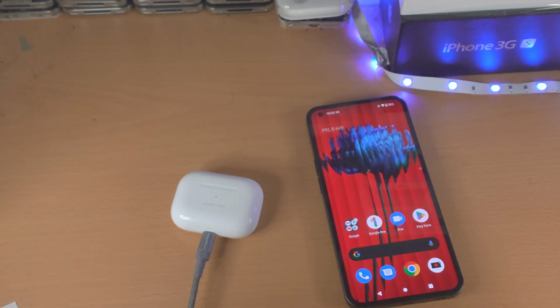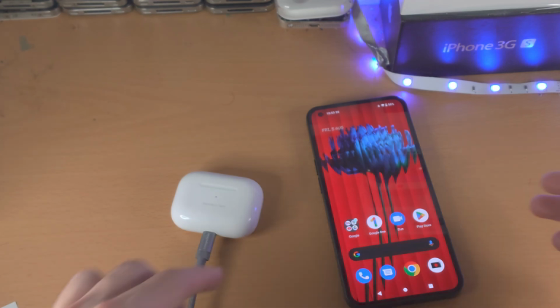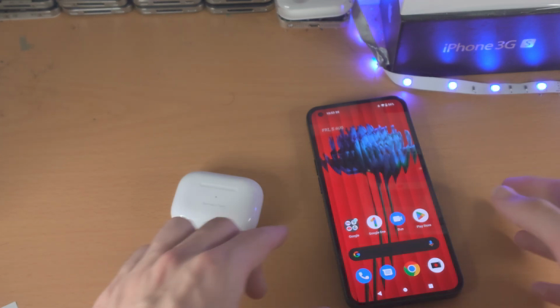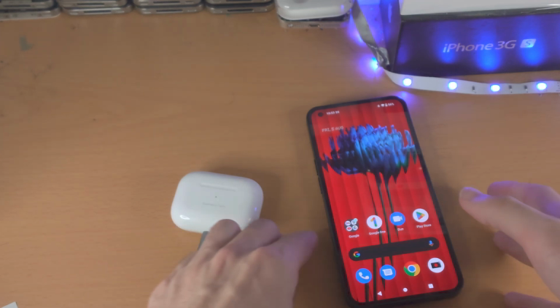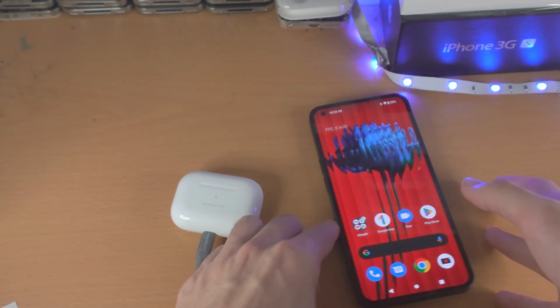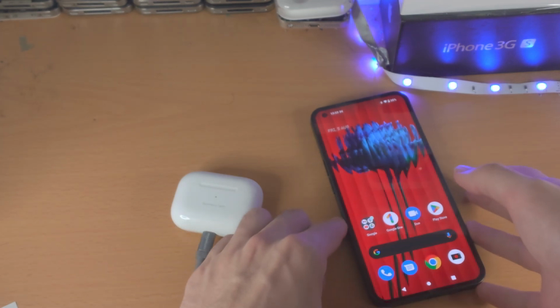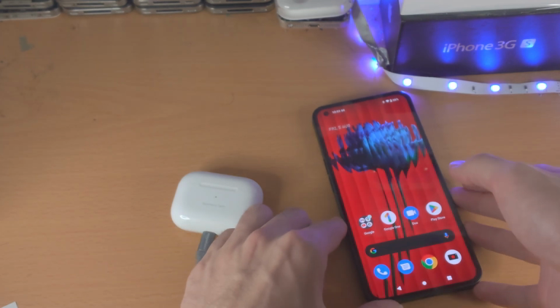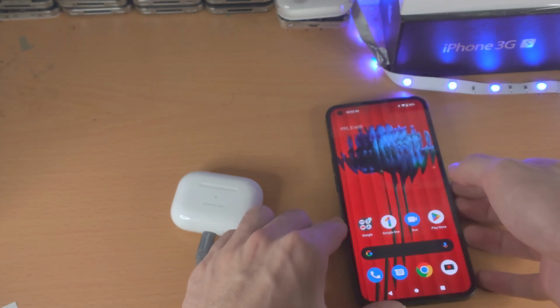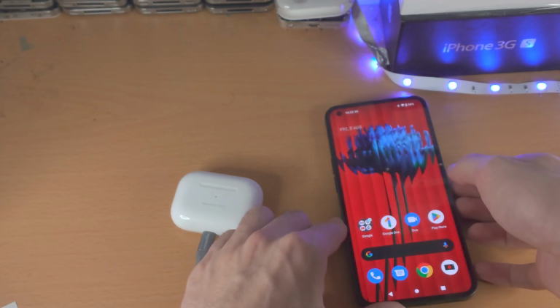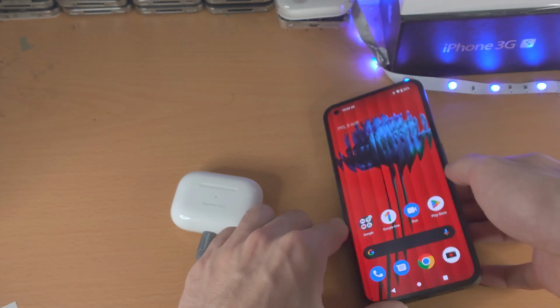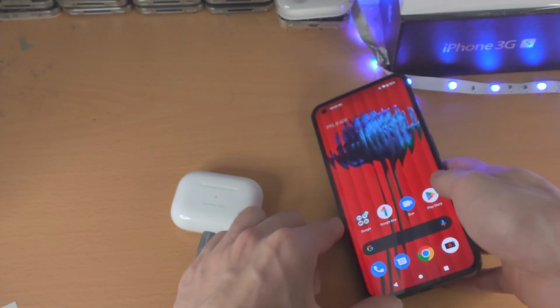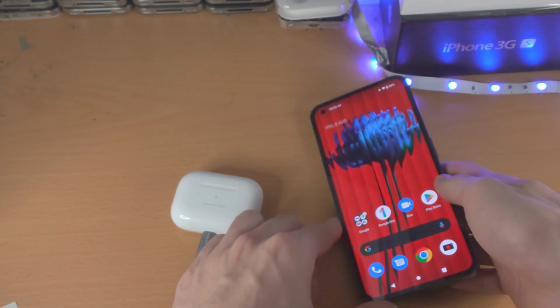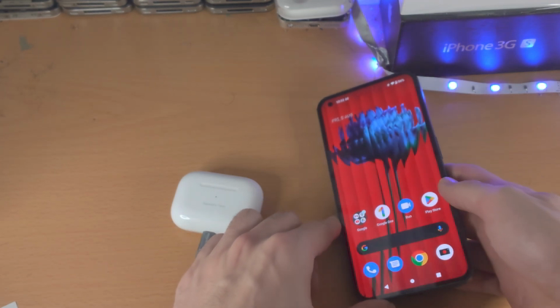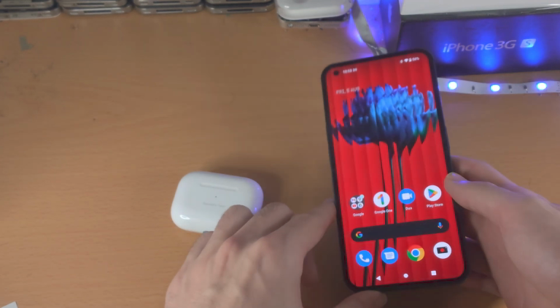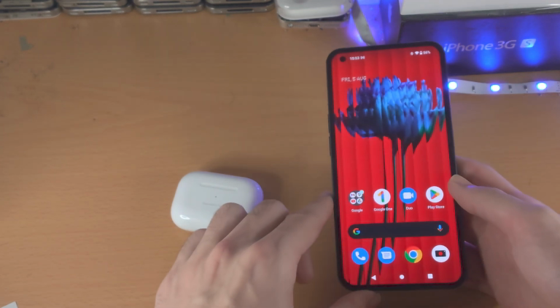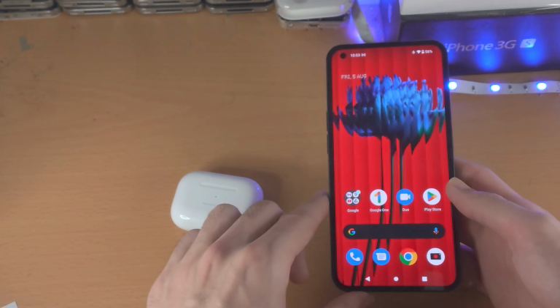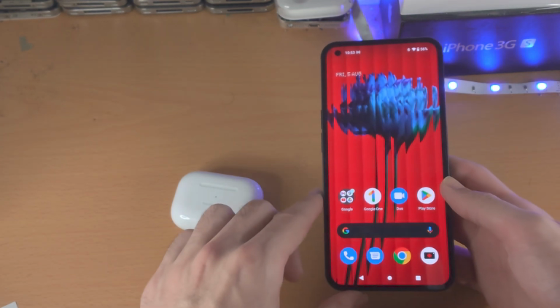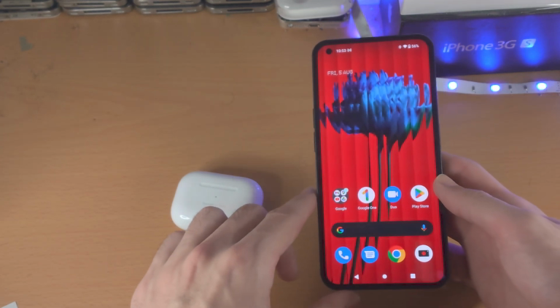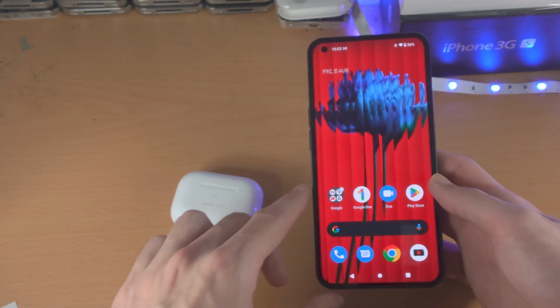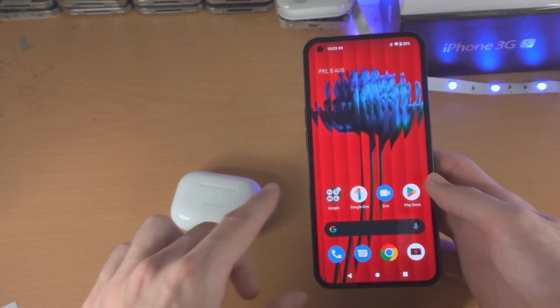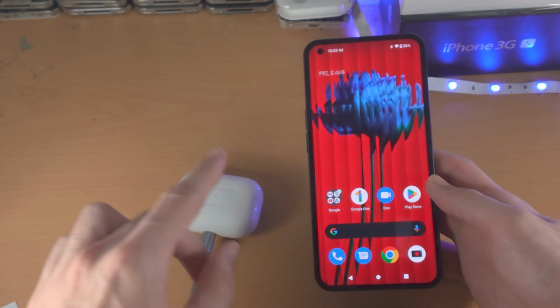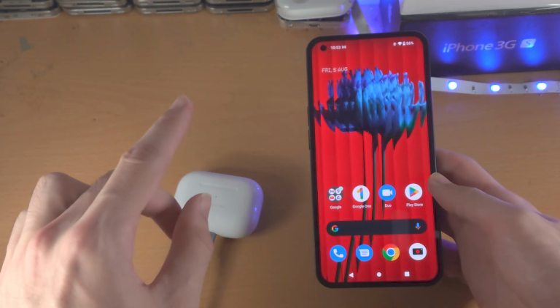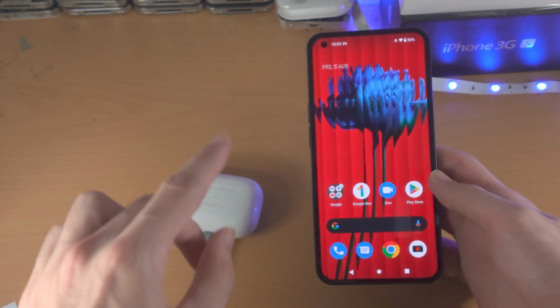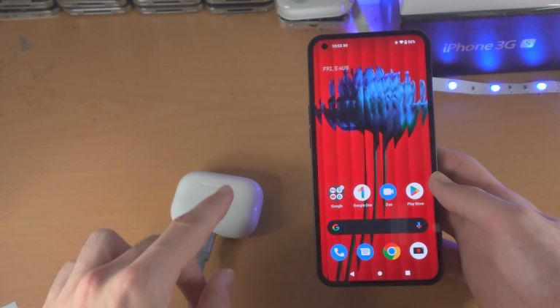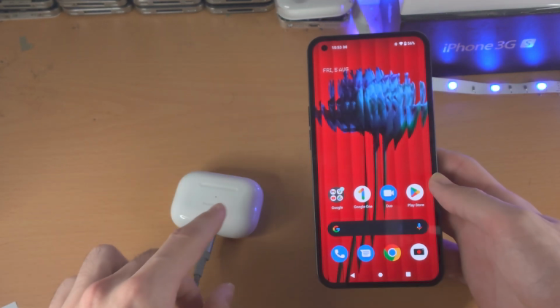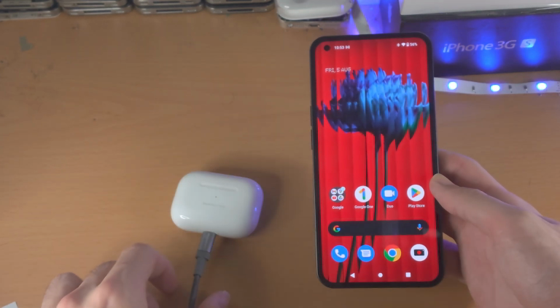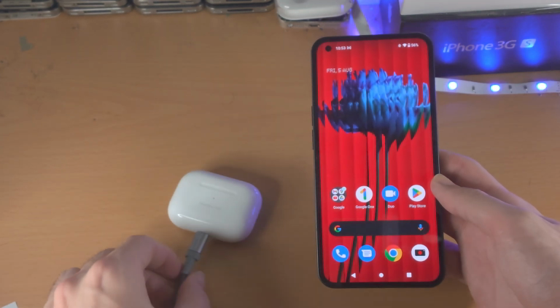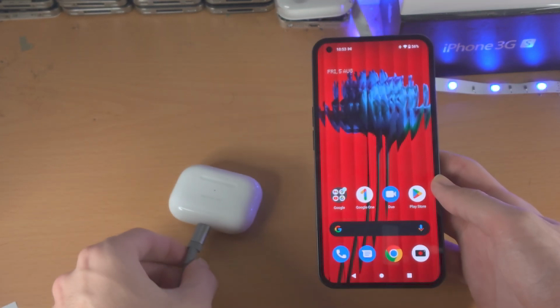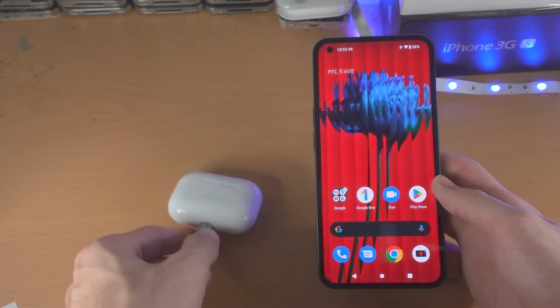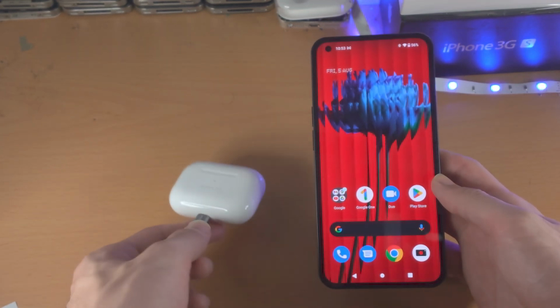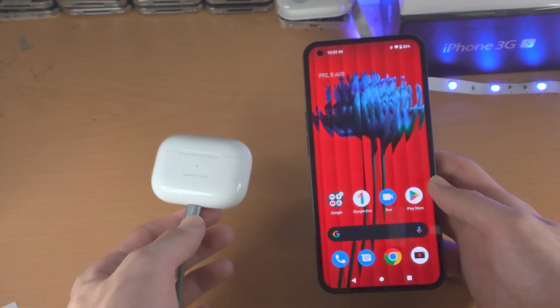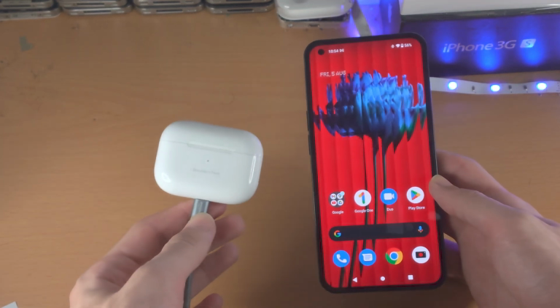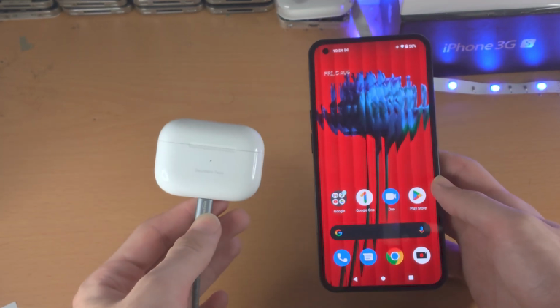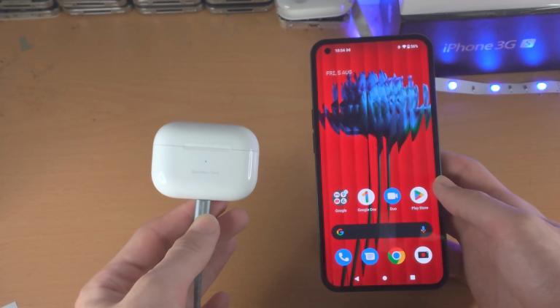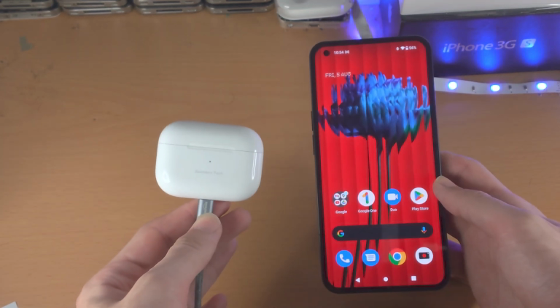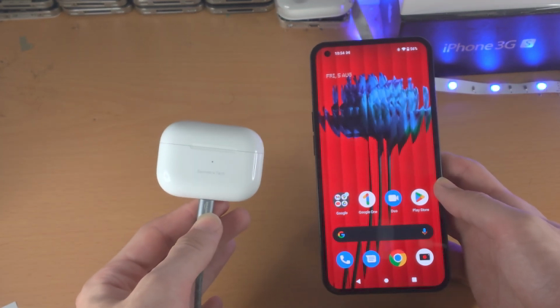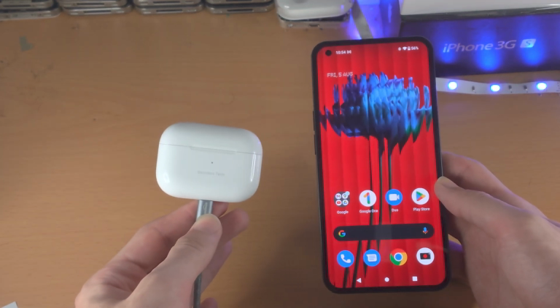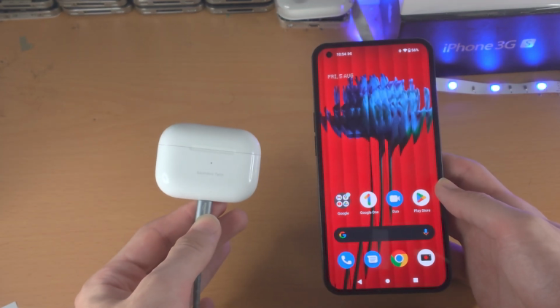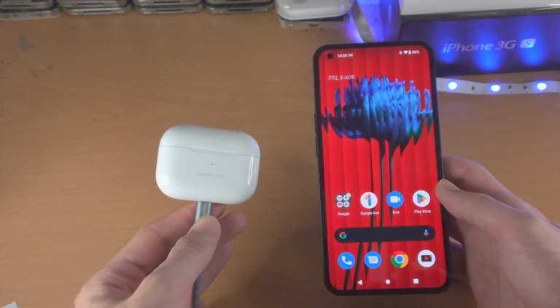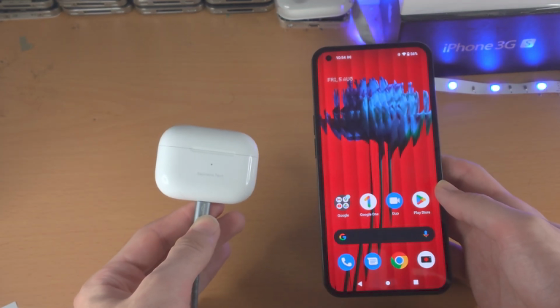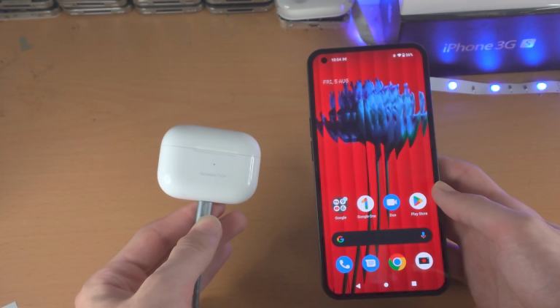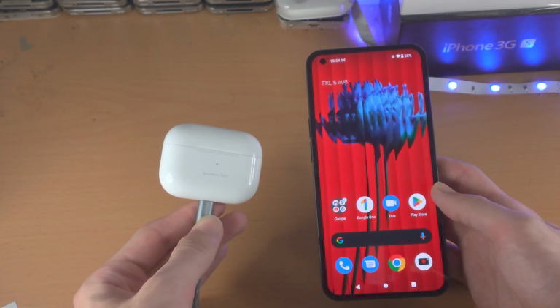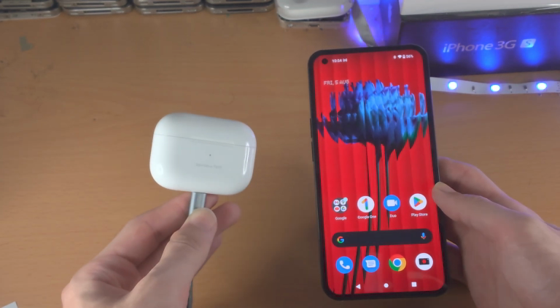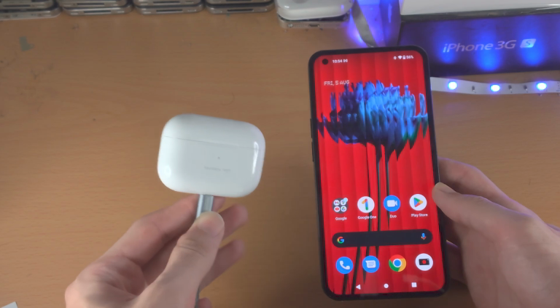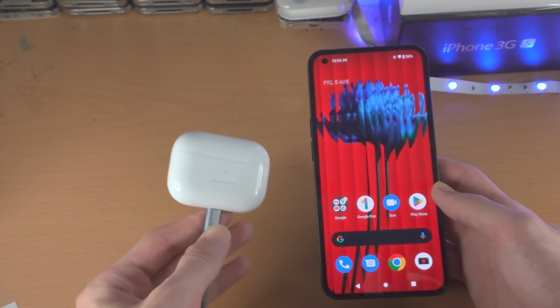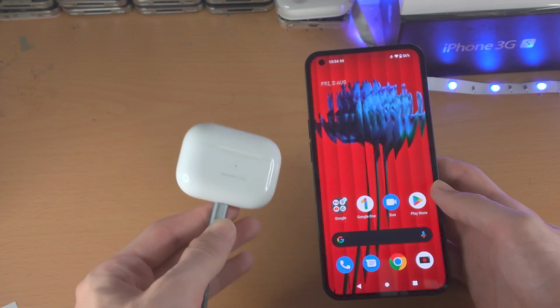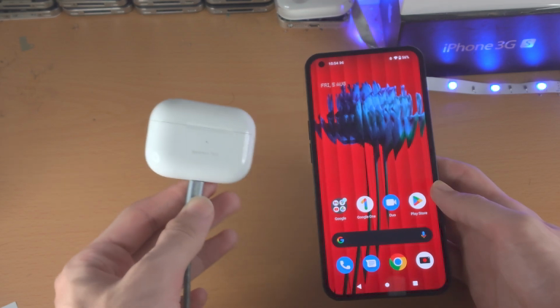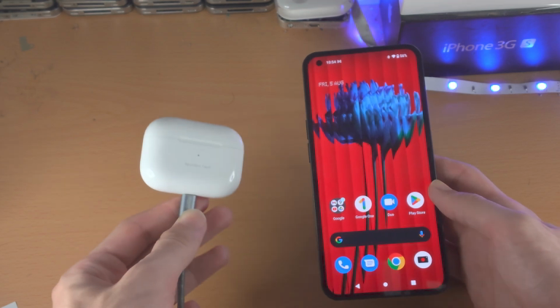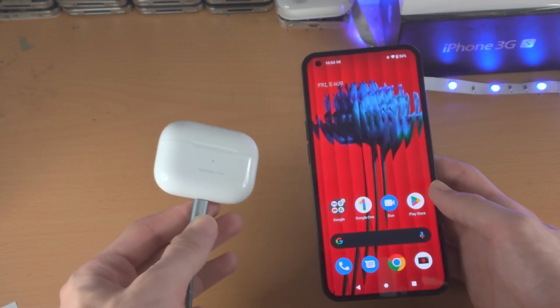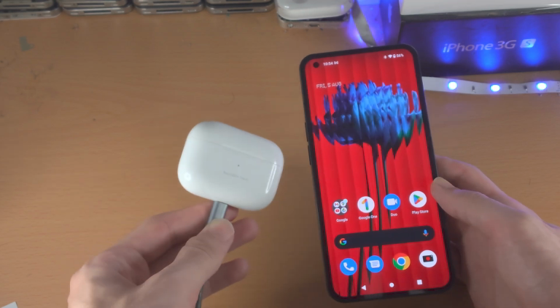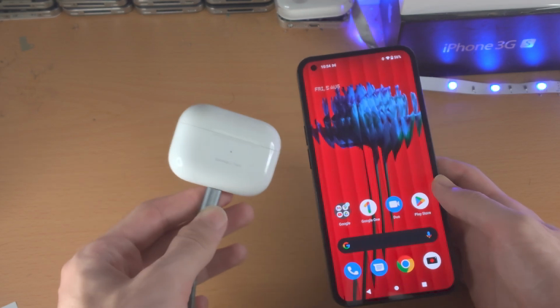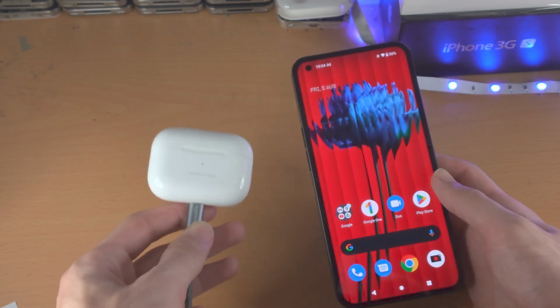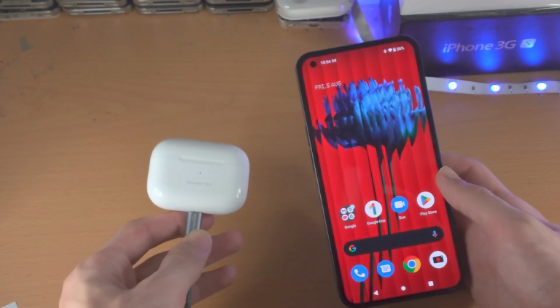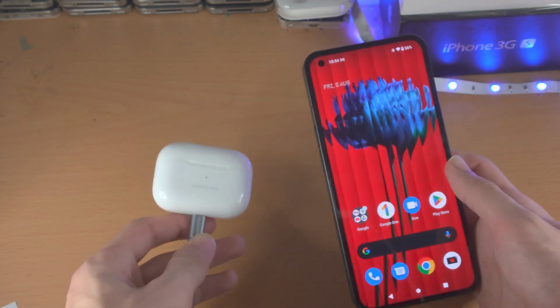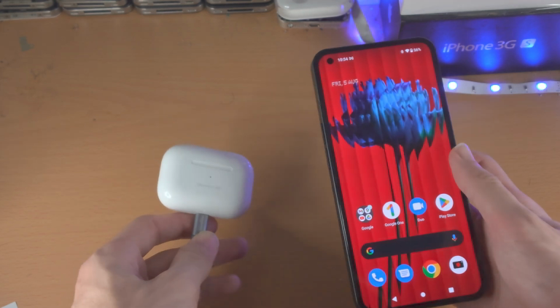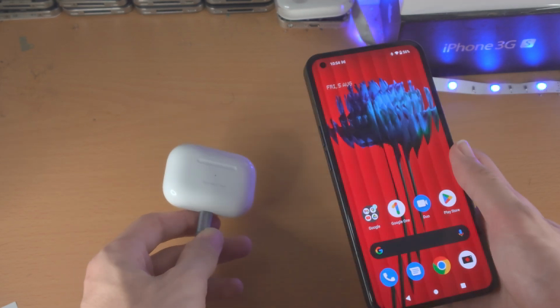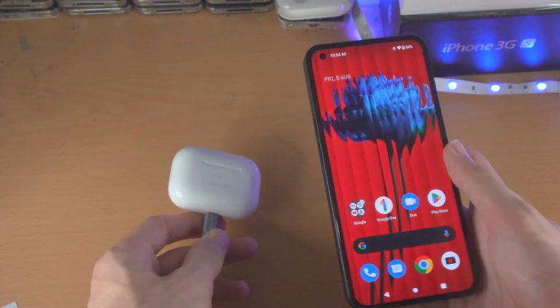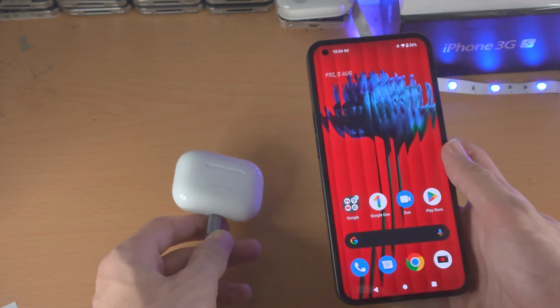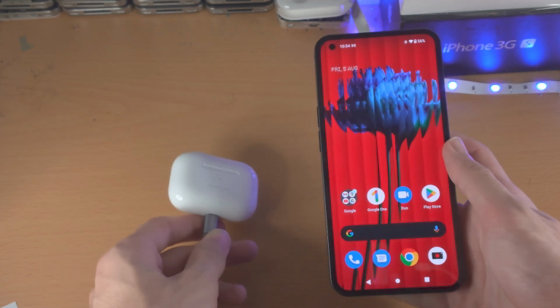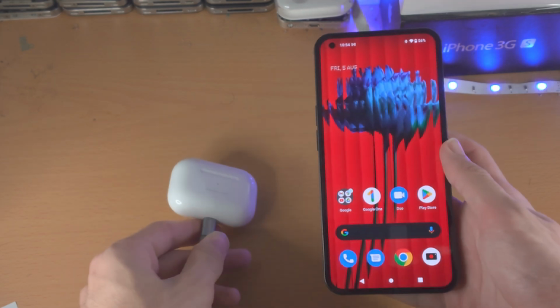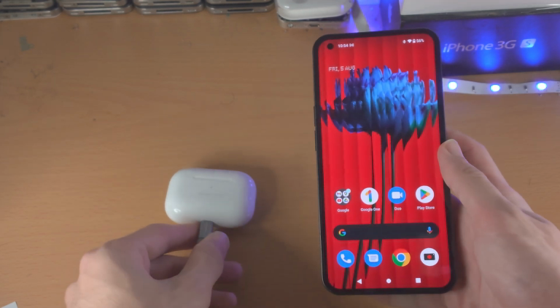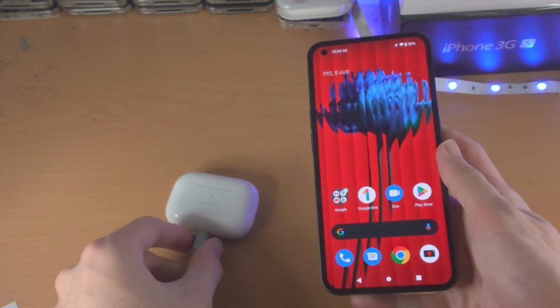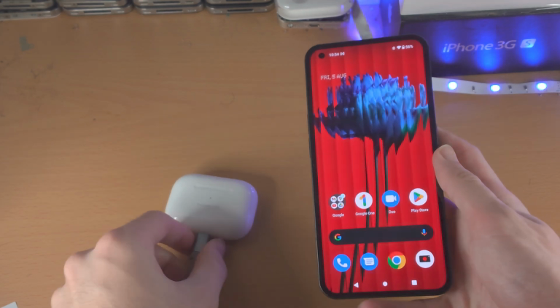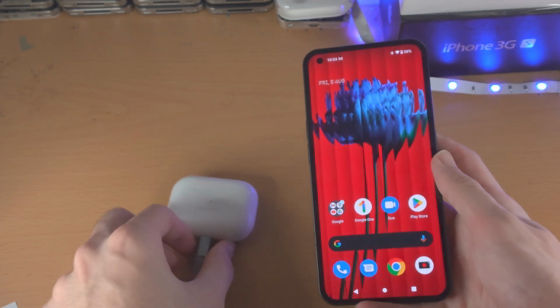Welcome everyone. I would like to show you how to connect AirPods to your Nothing Phone 1. AirPods and AirPods Pro are both supported.